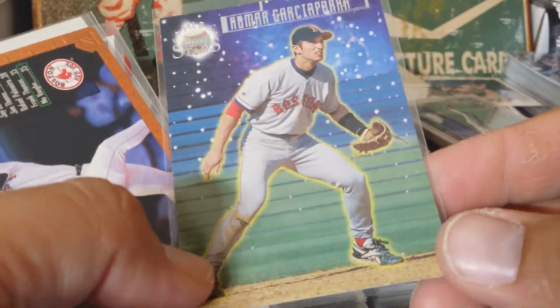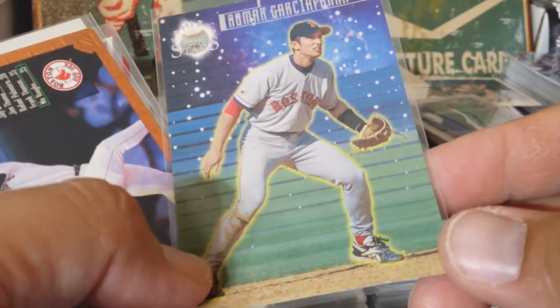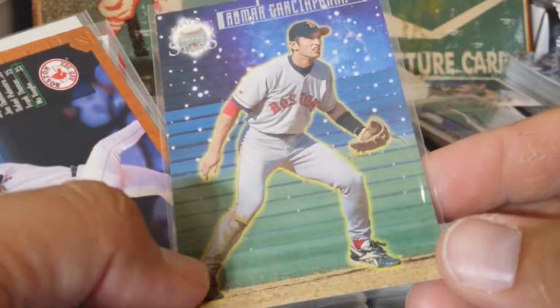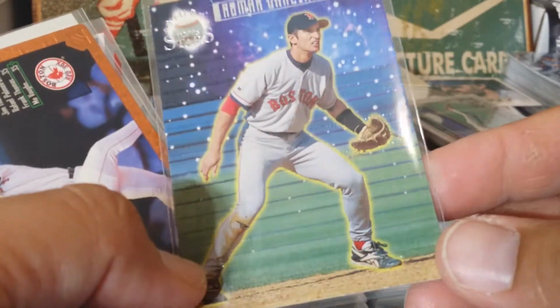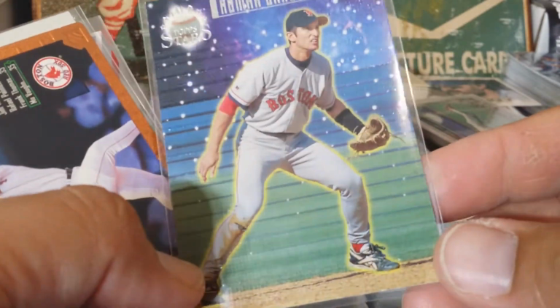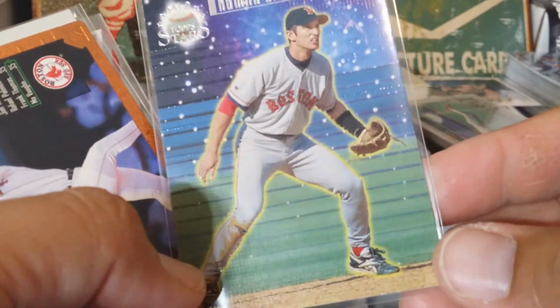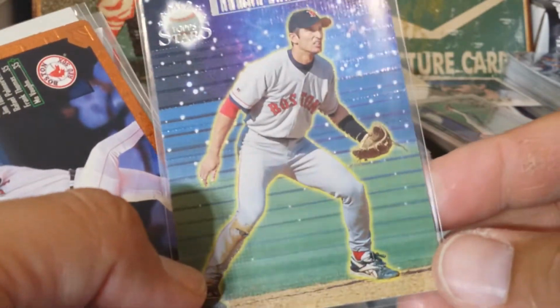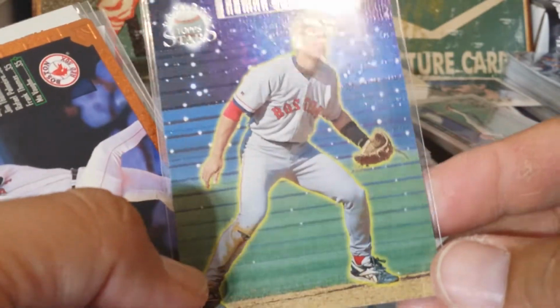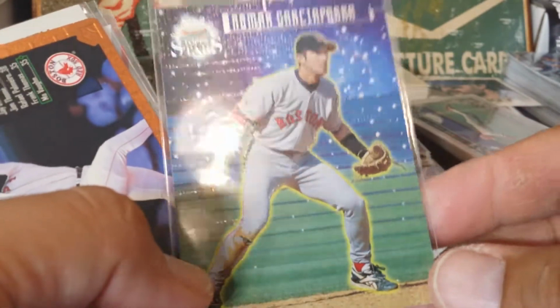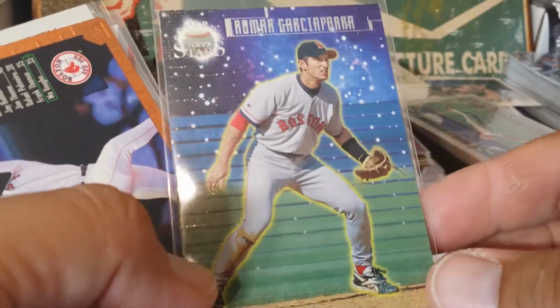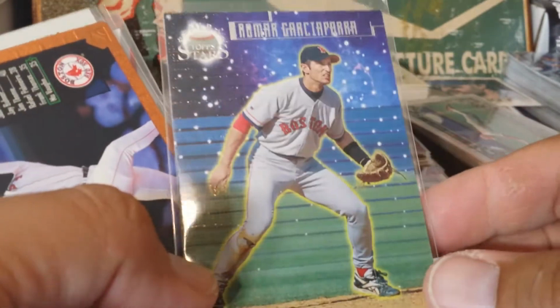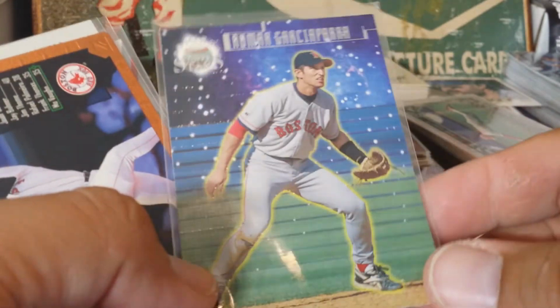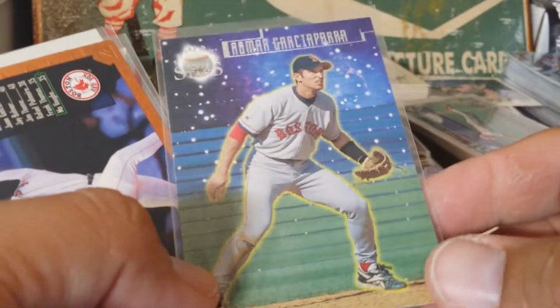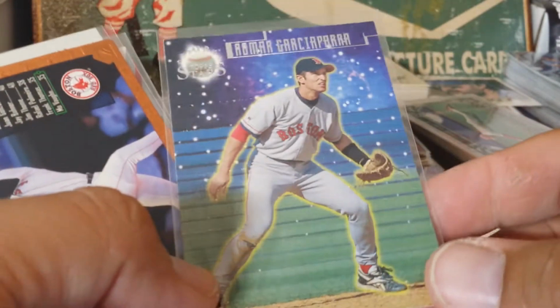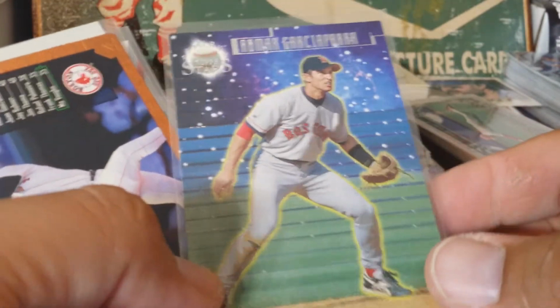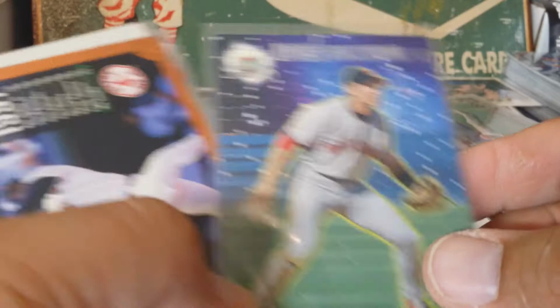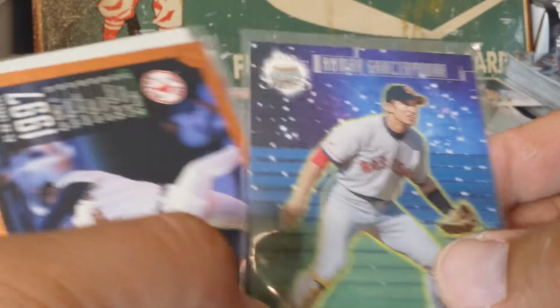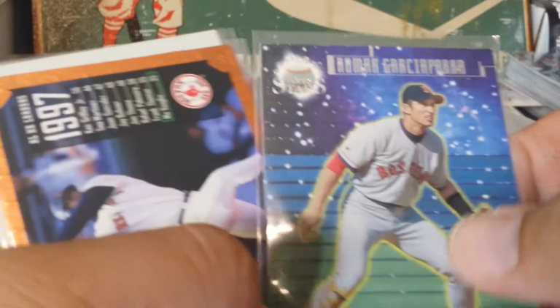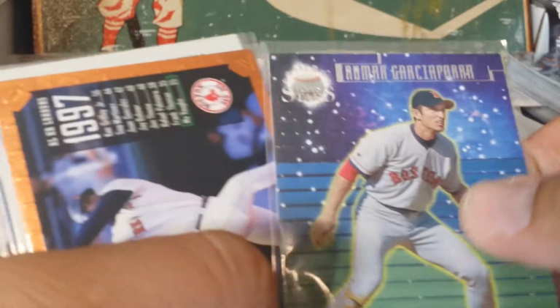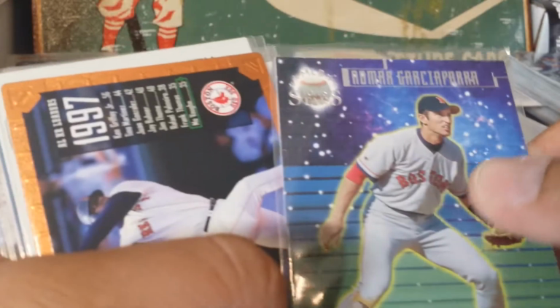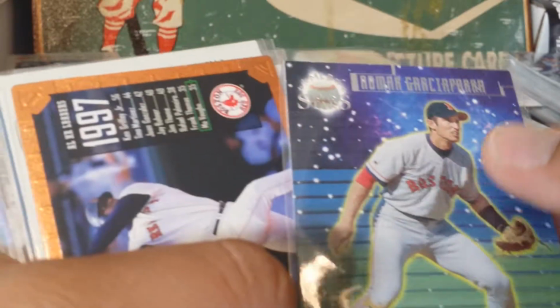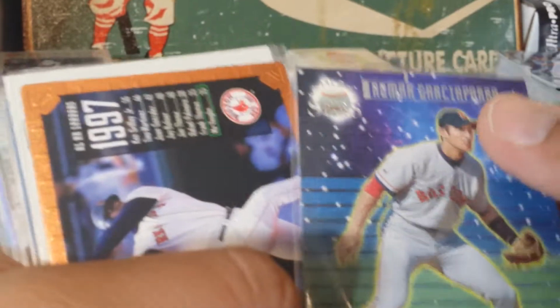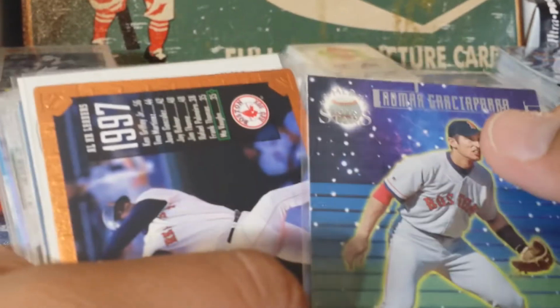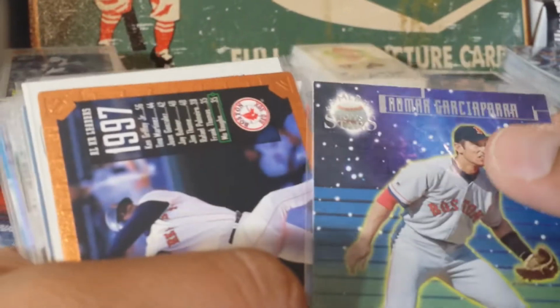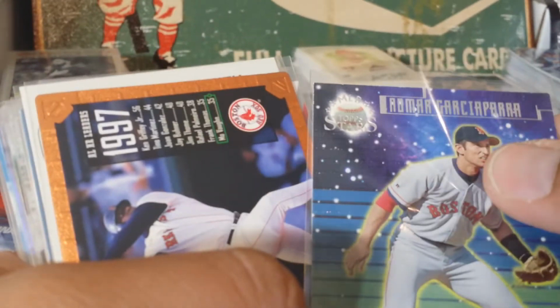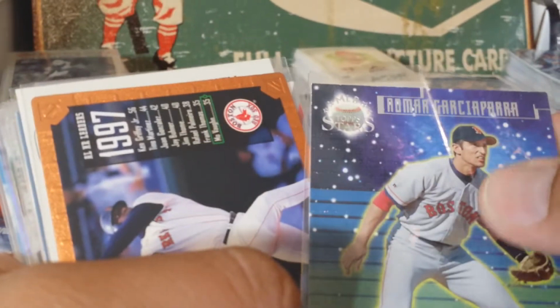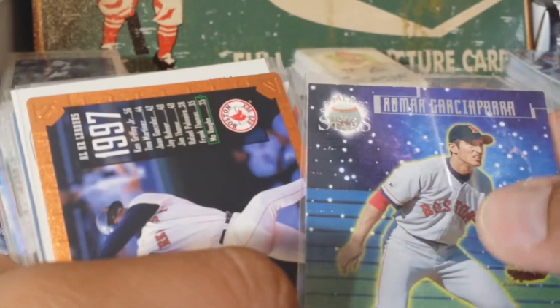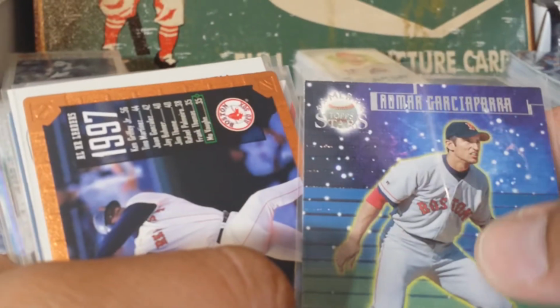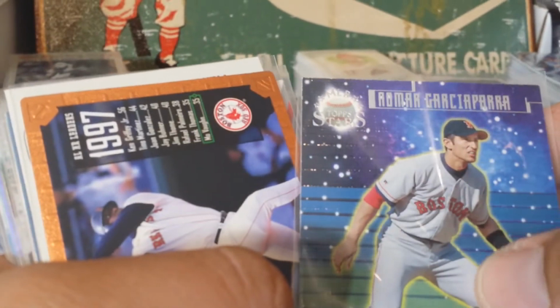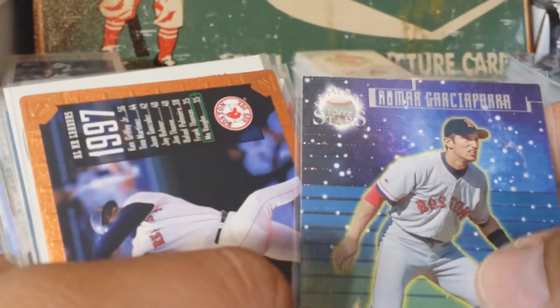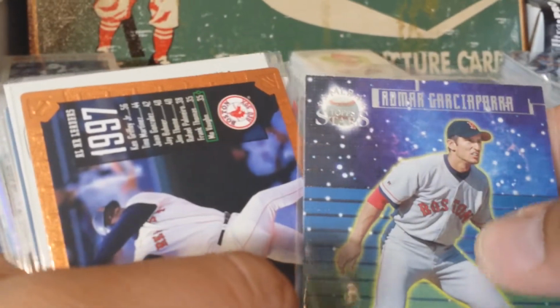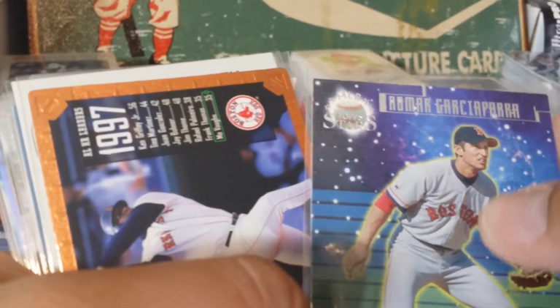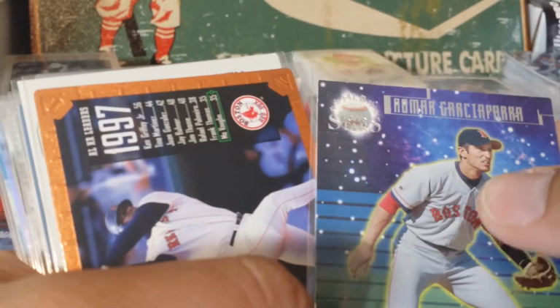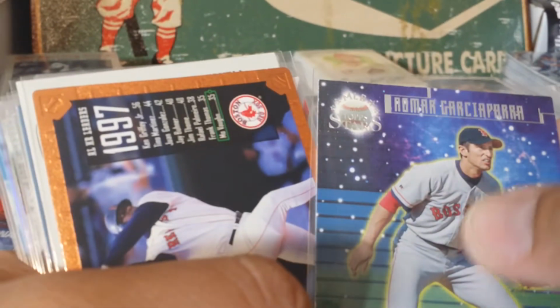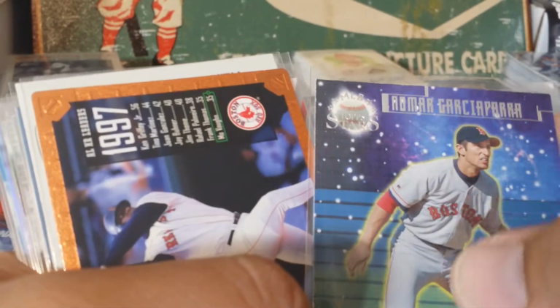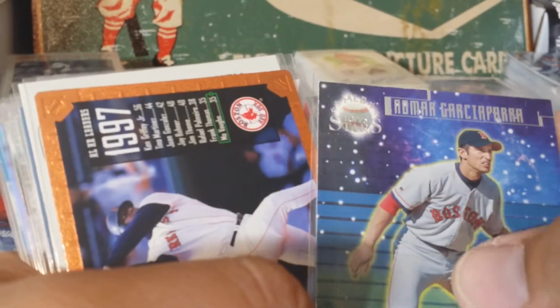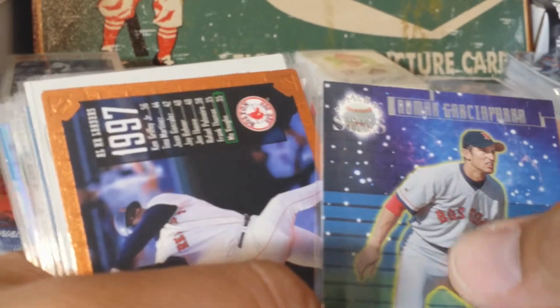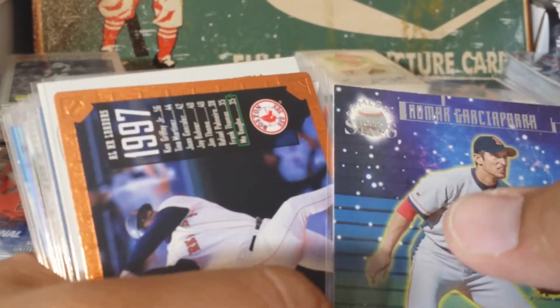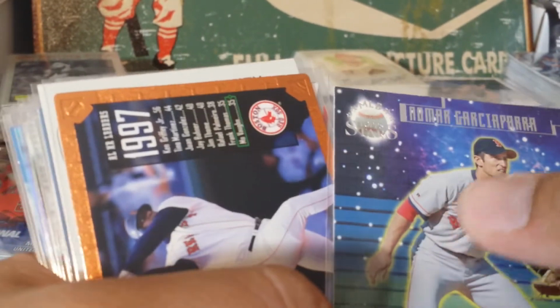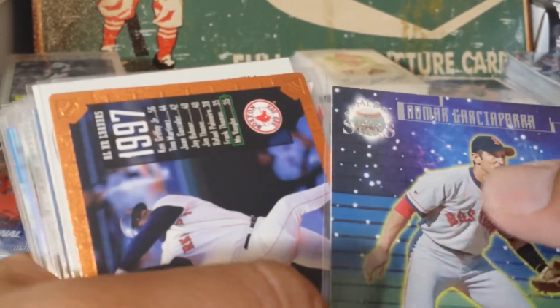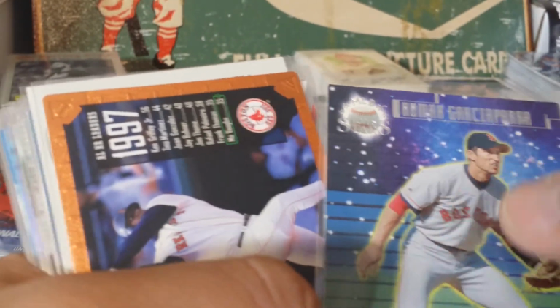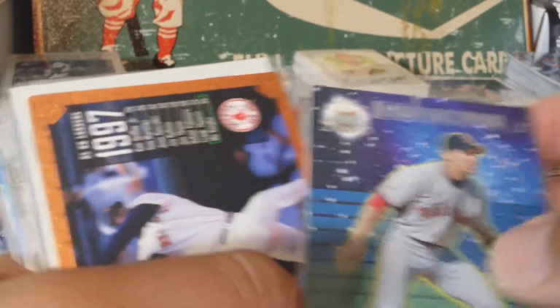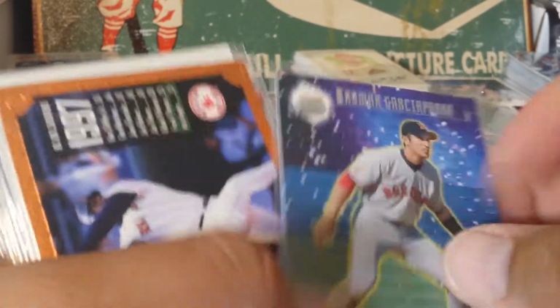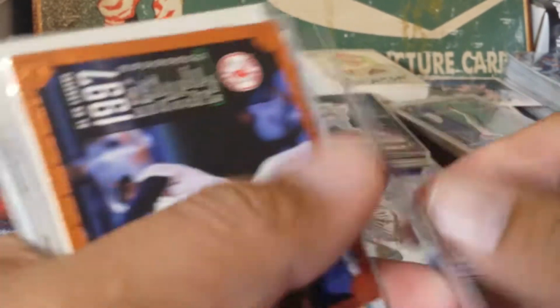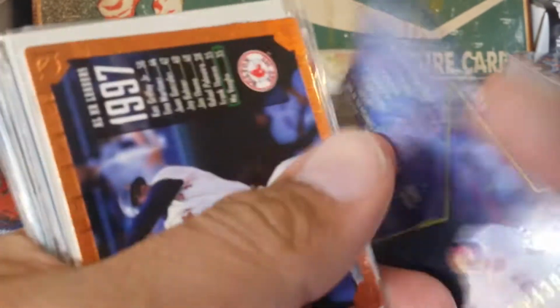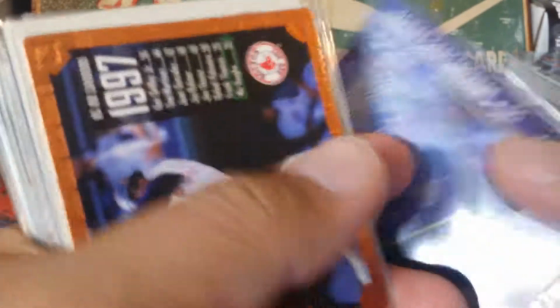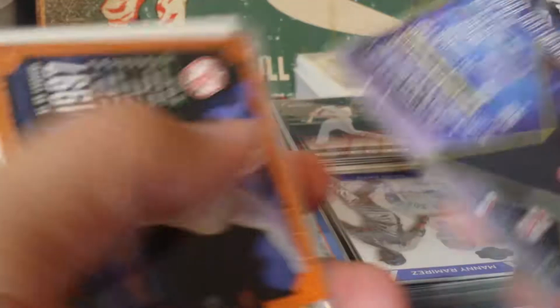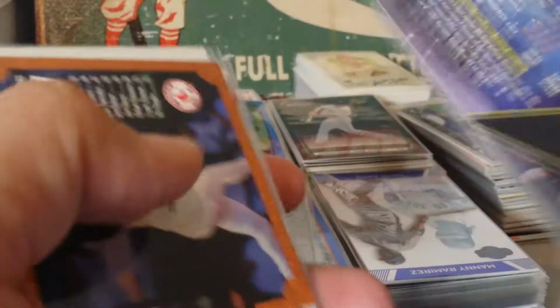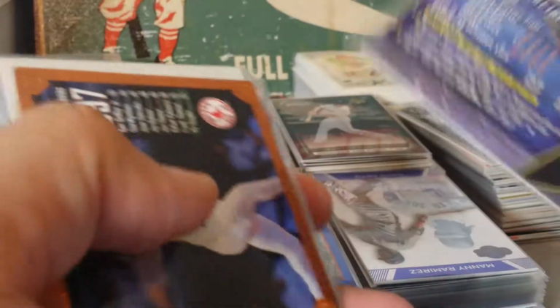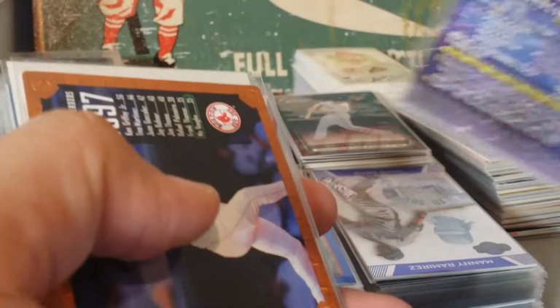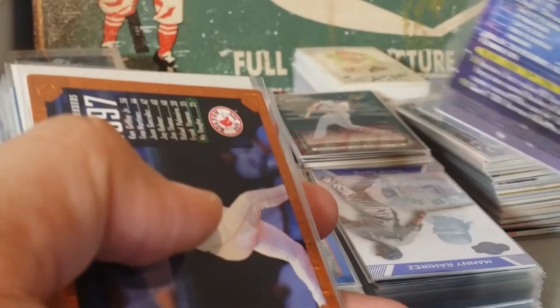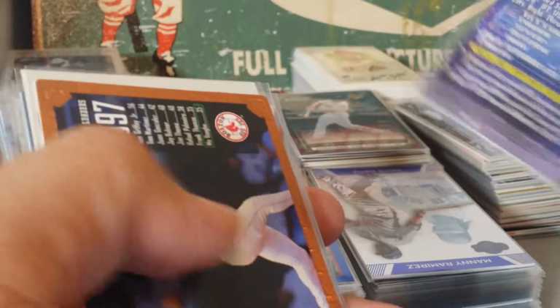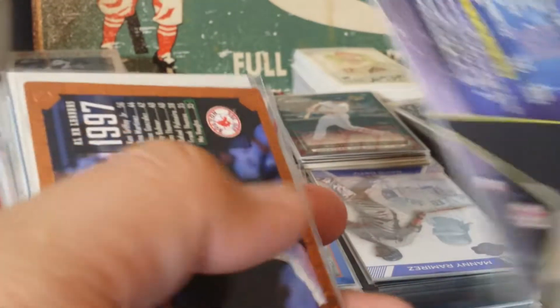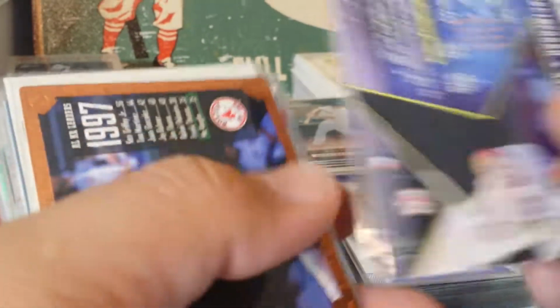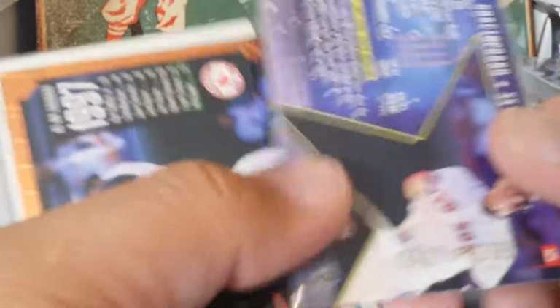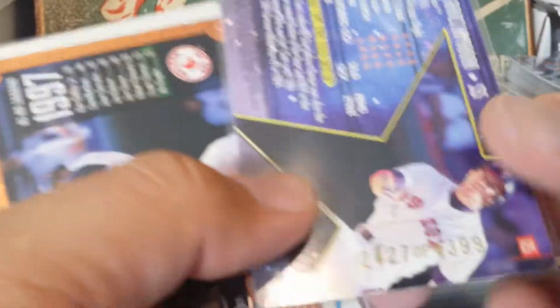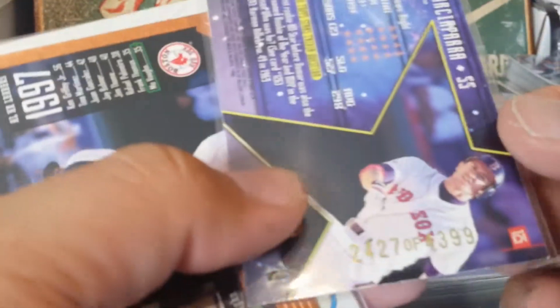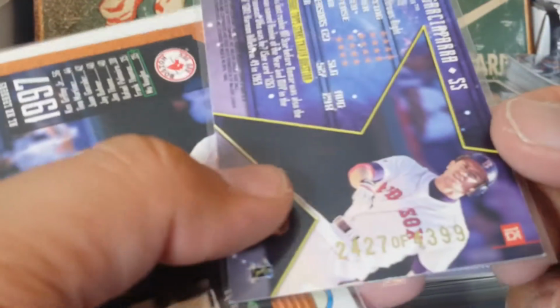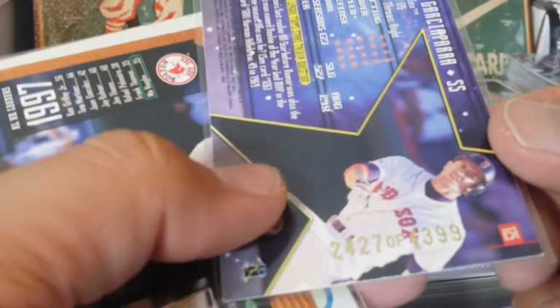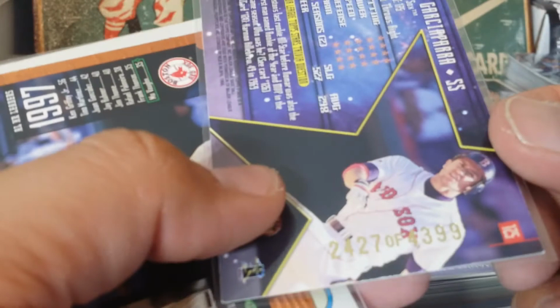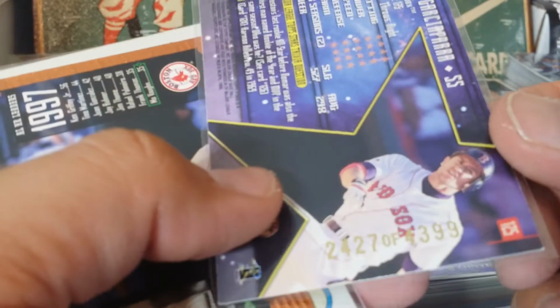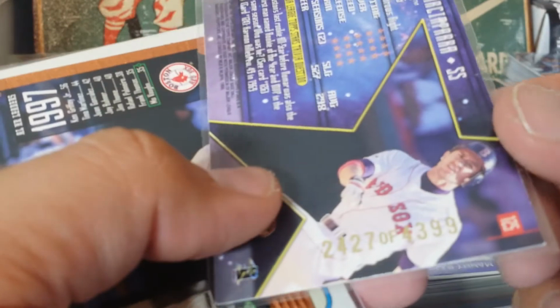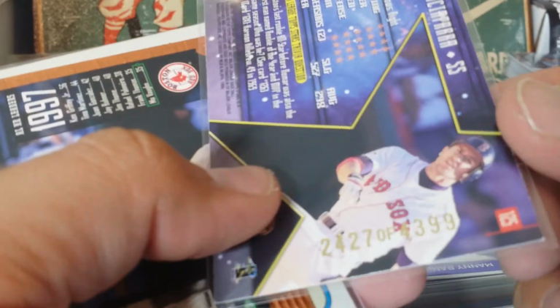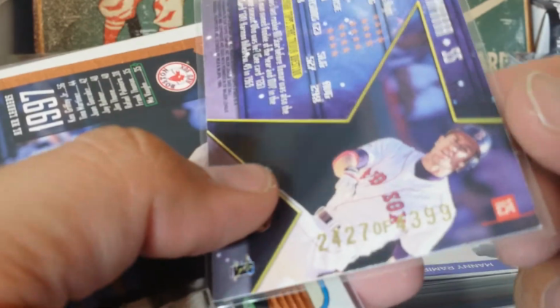There's a Top Stars - I think it's got some texture to it. Pretty nice card - these are numbered out of...